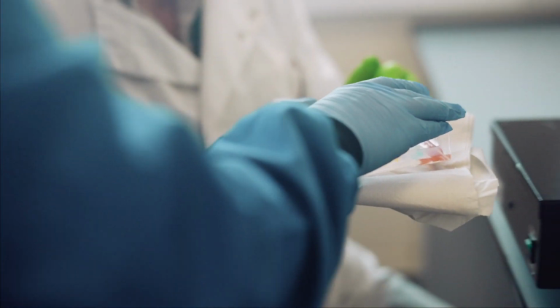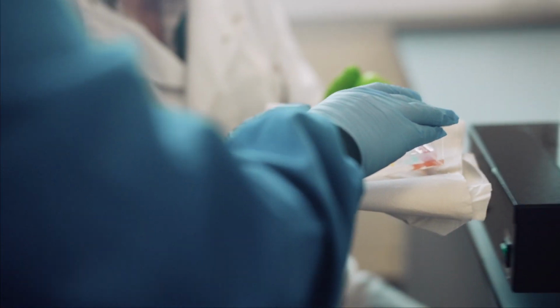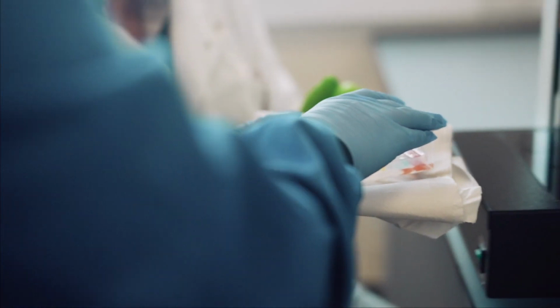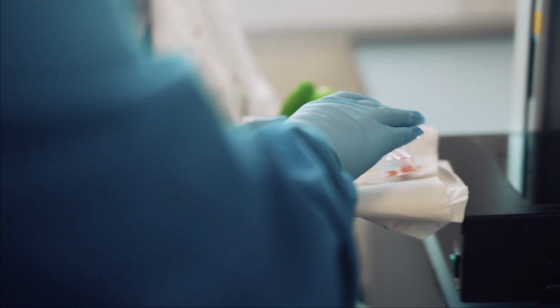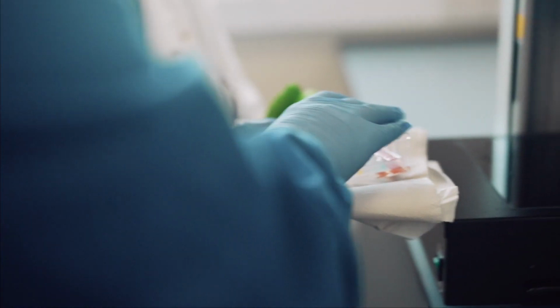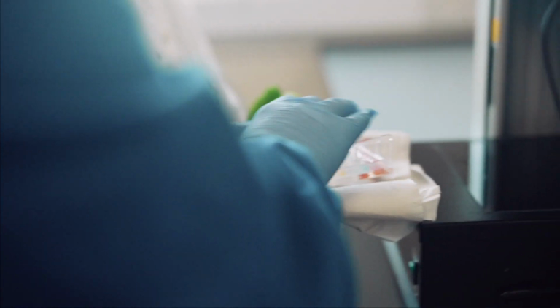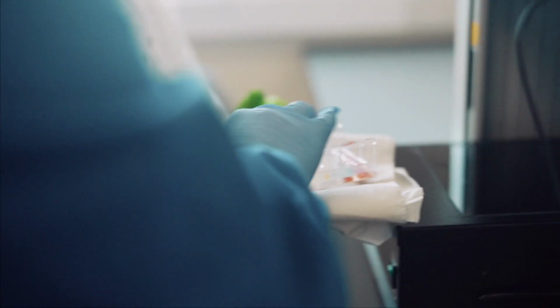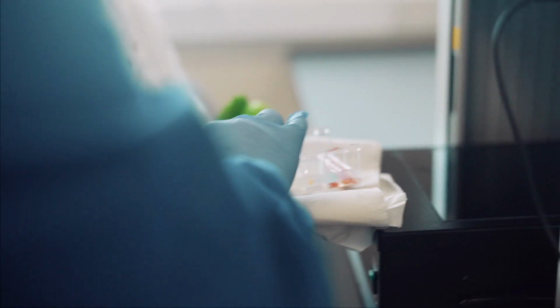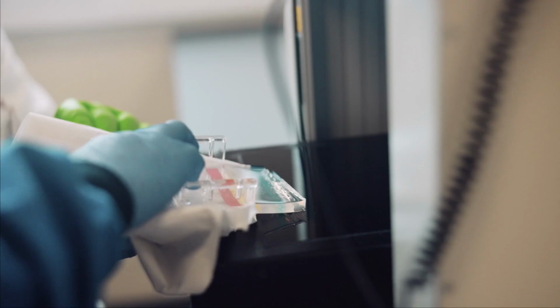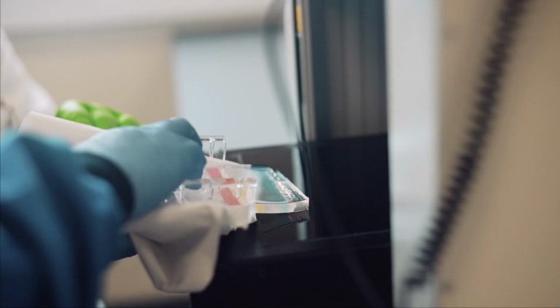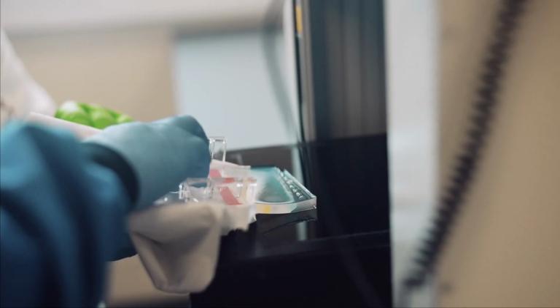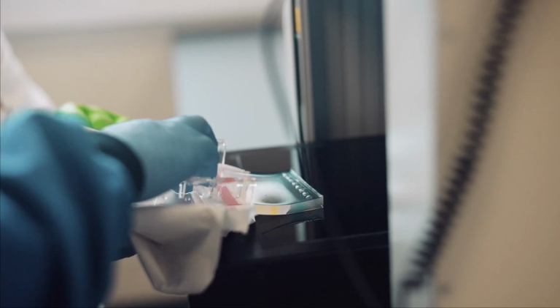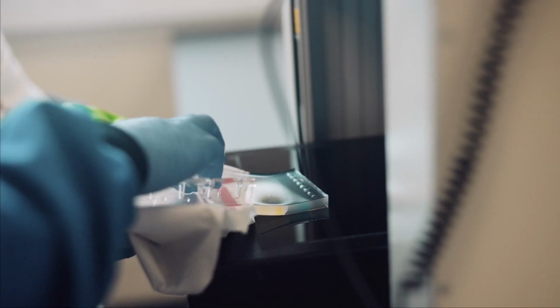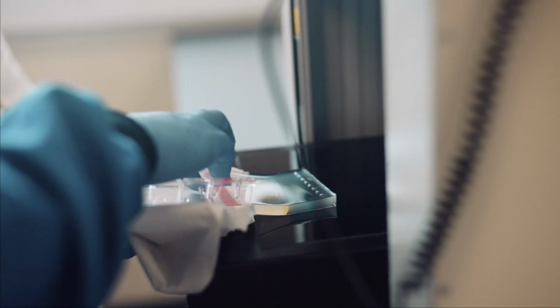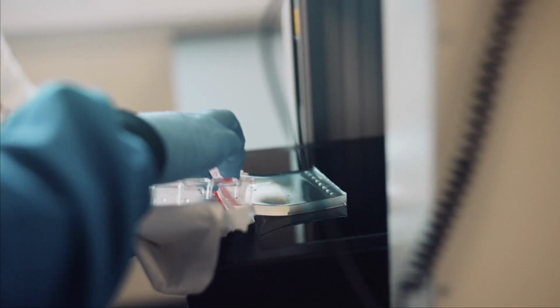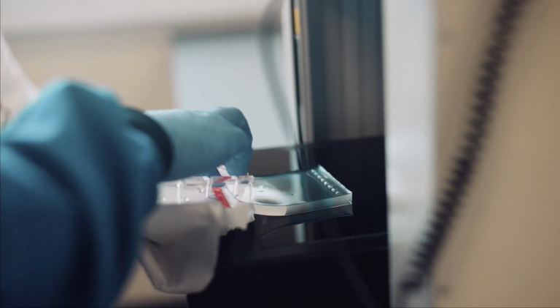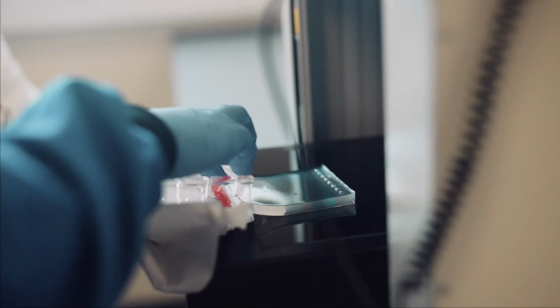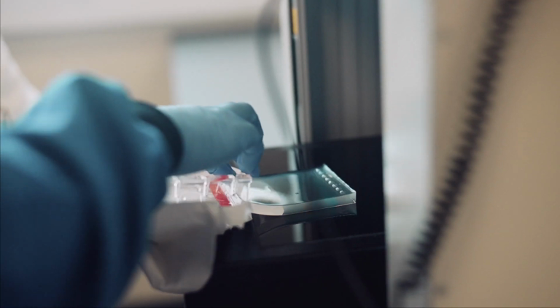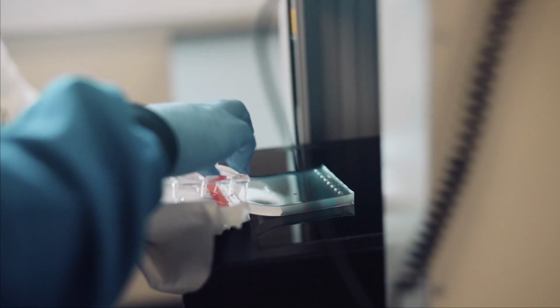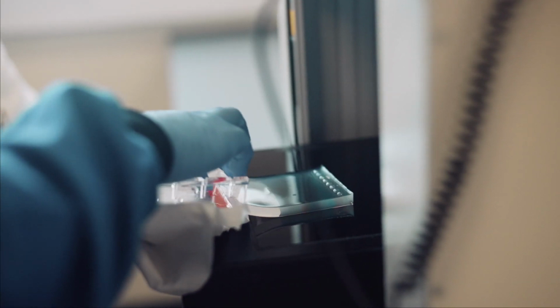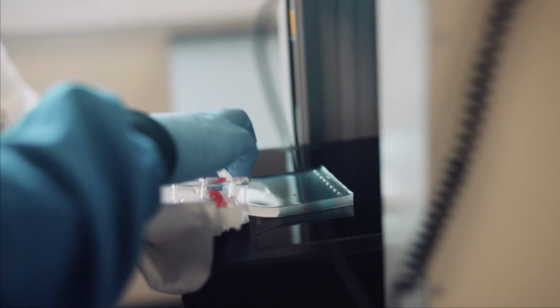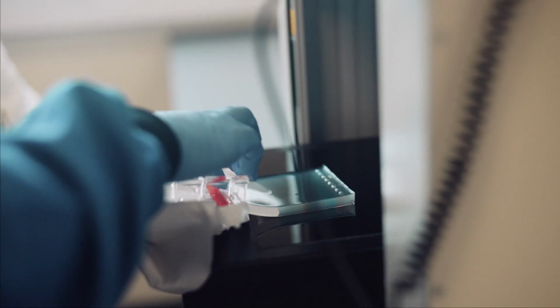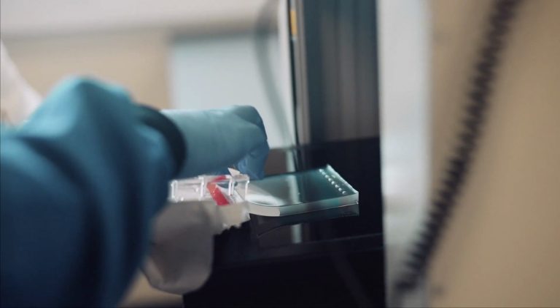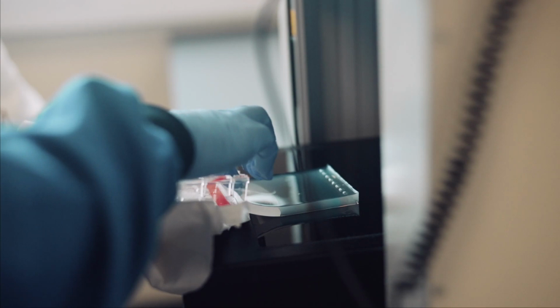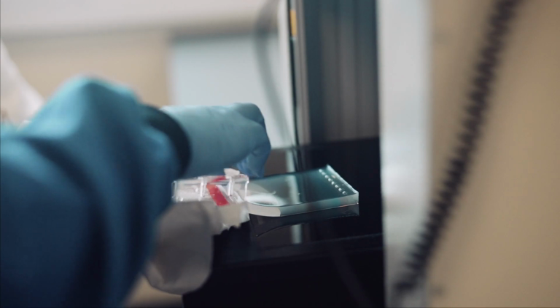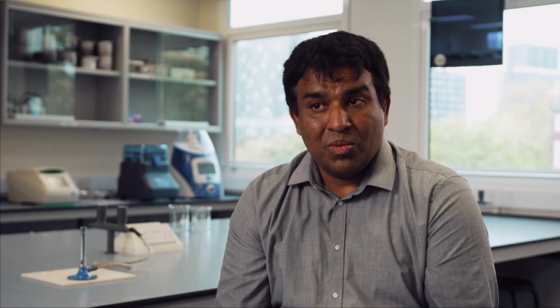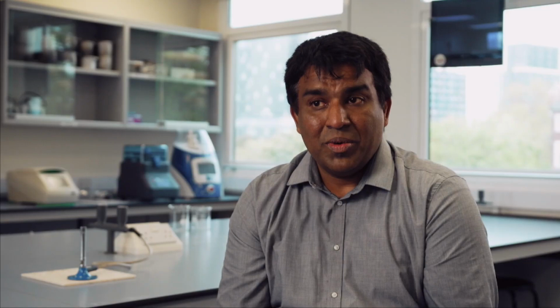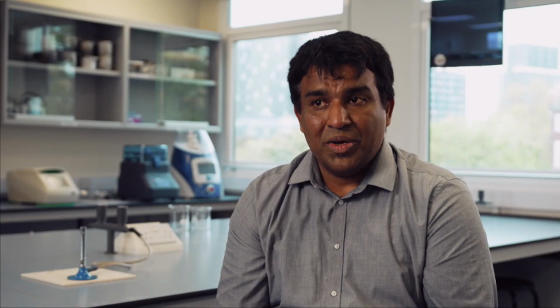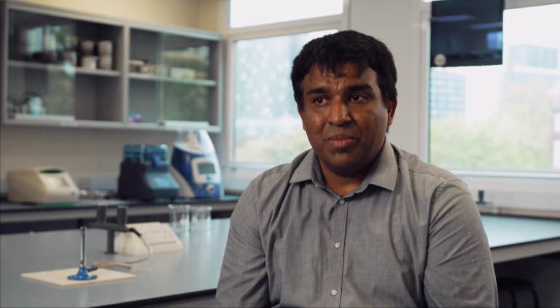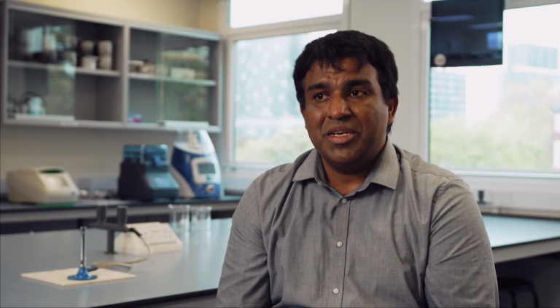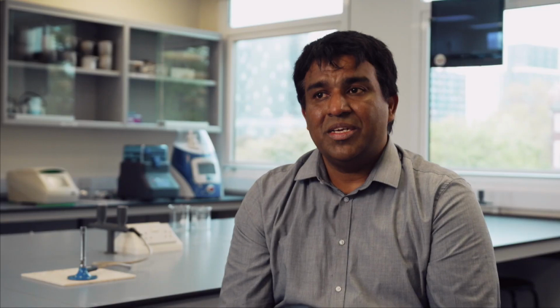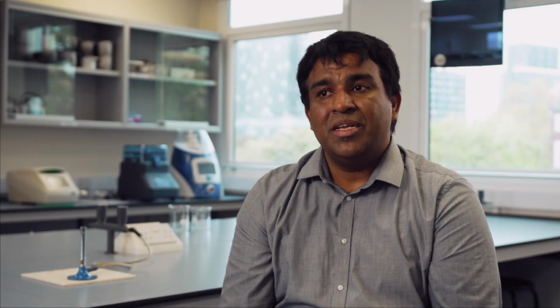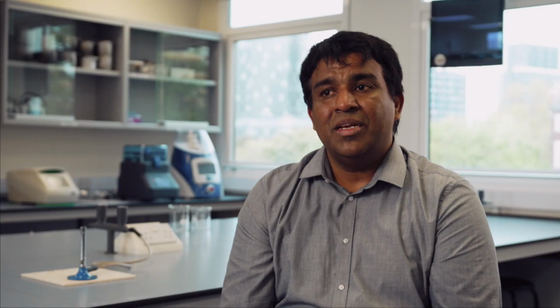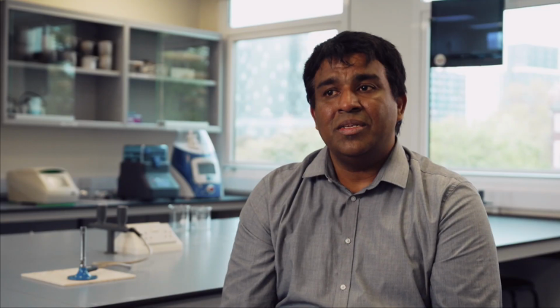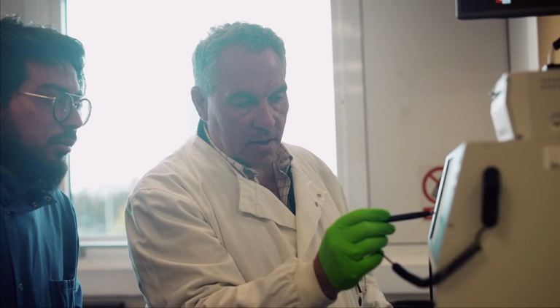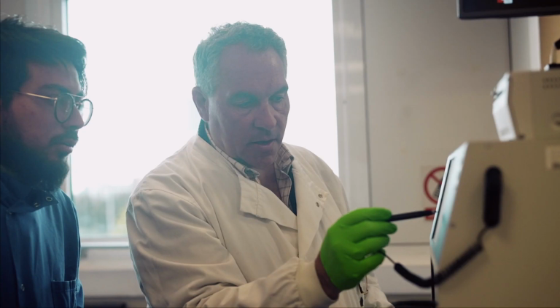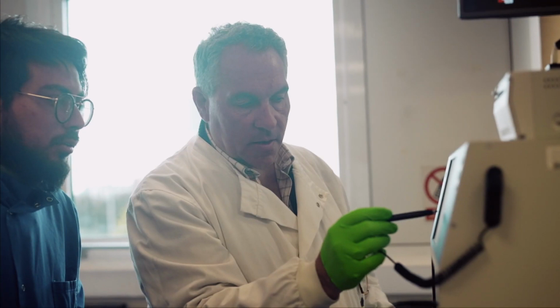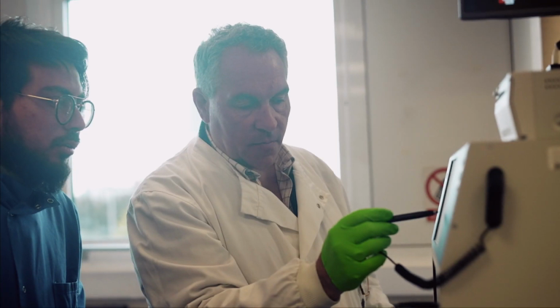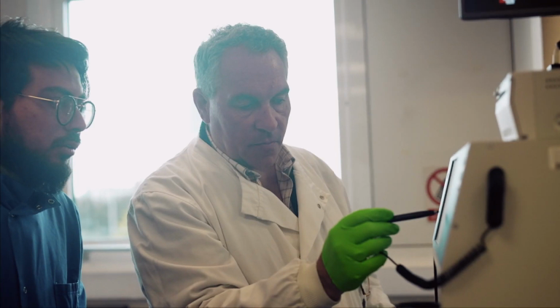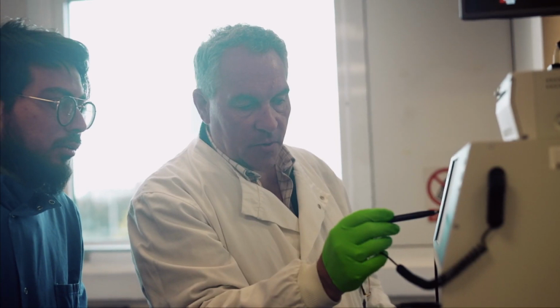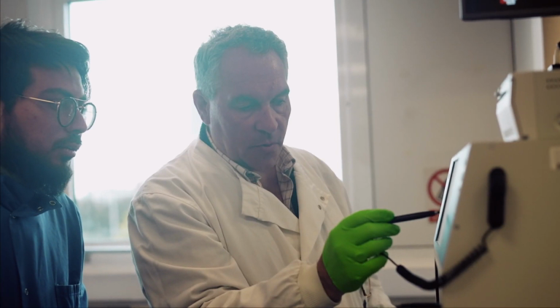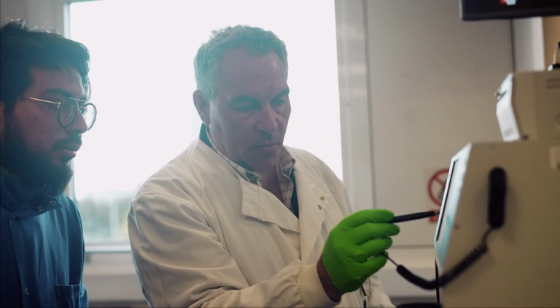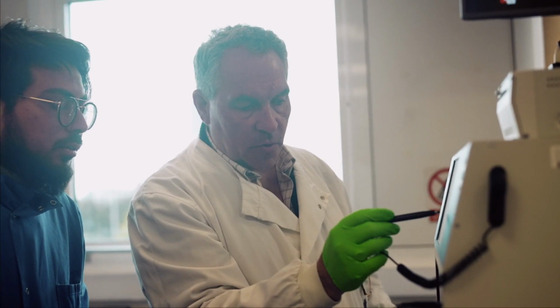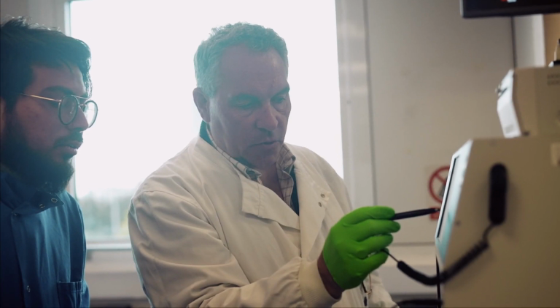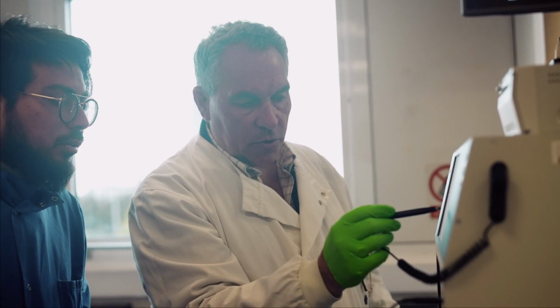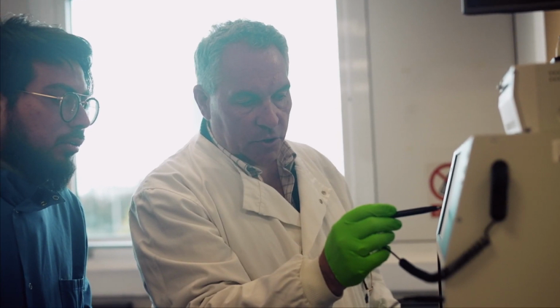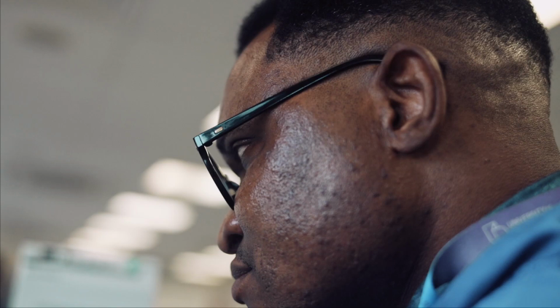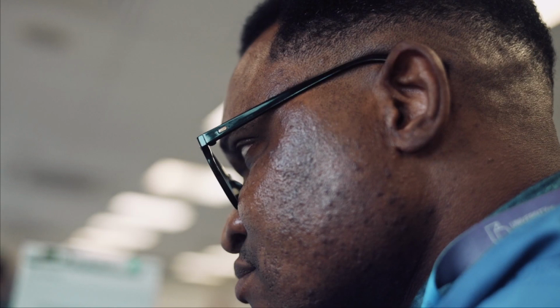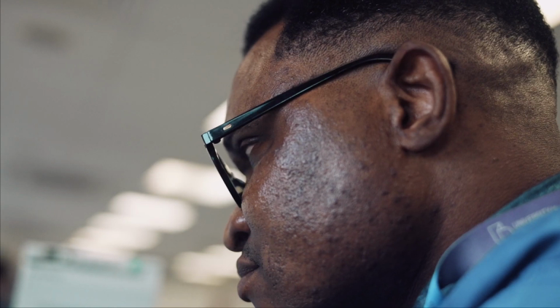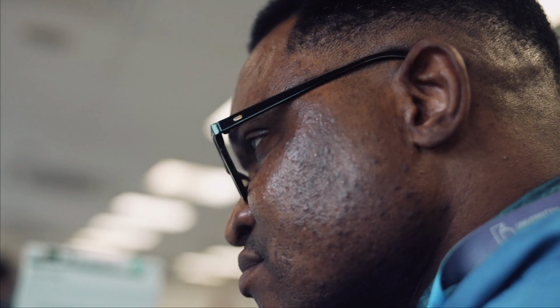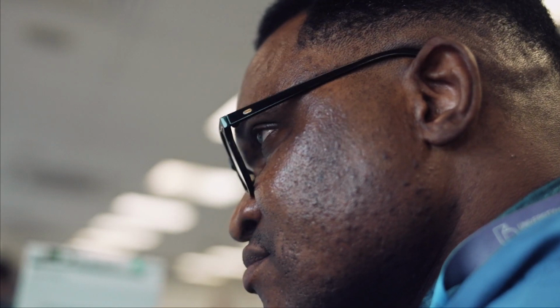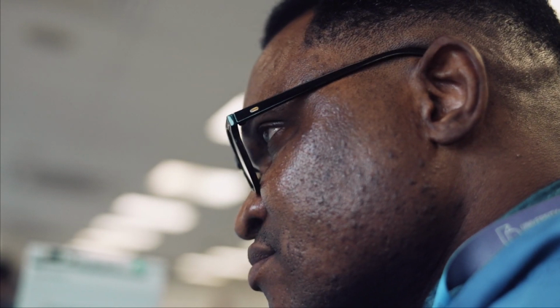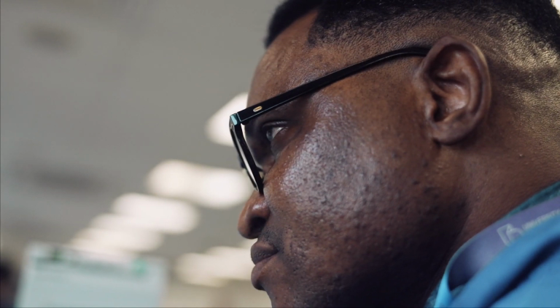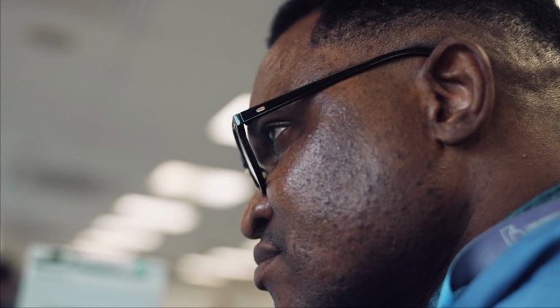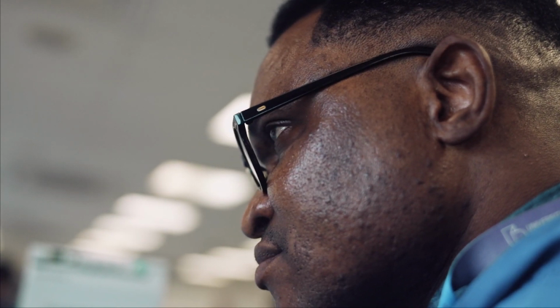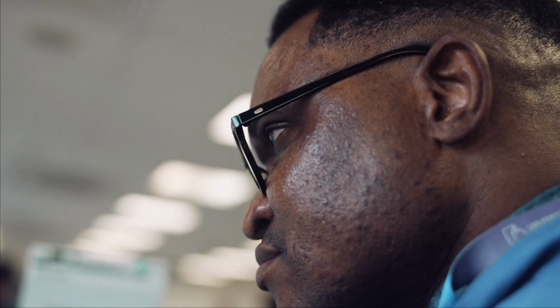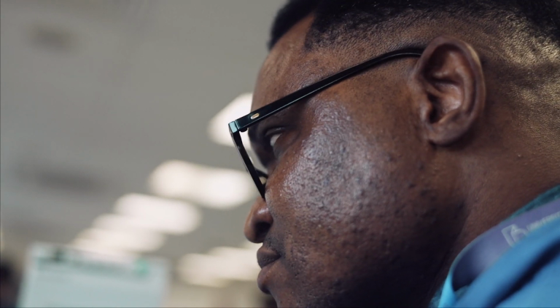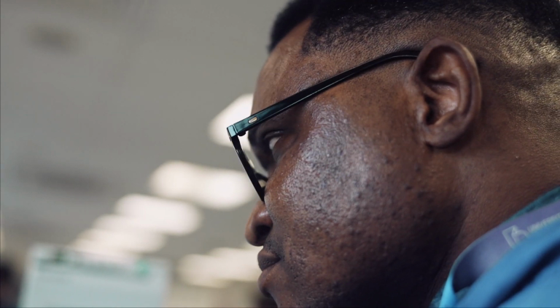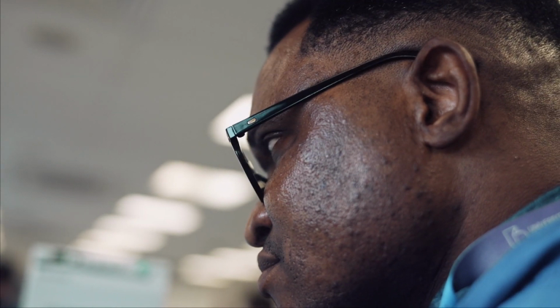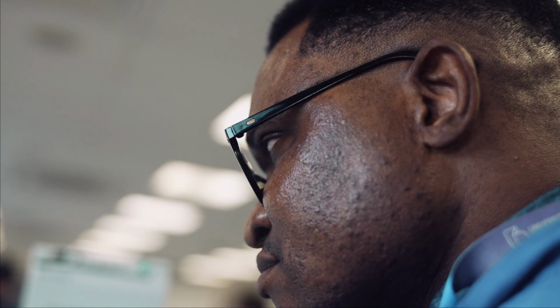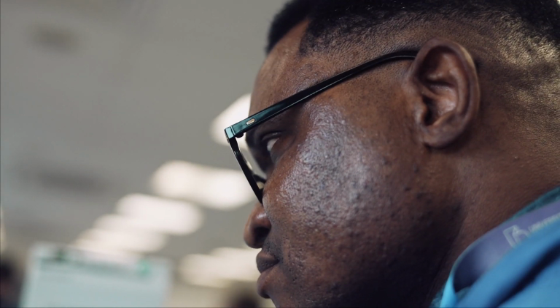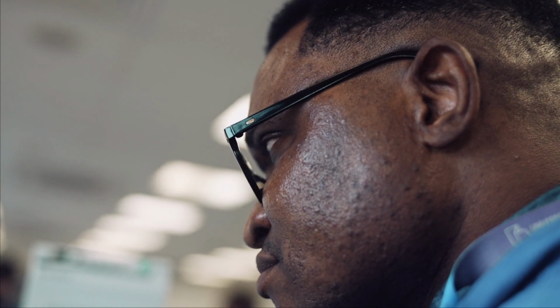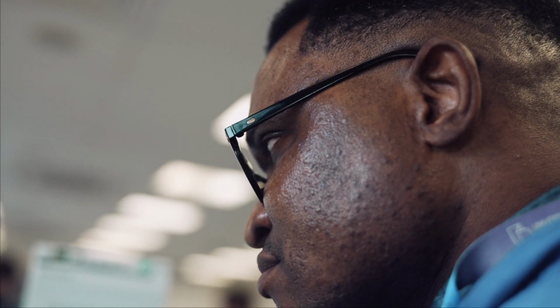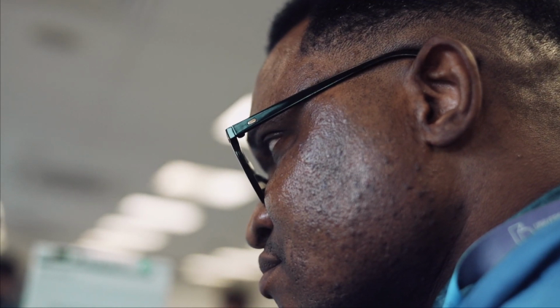Biotechnology is using biological substances or biomaterials and developing new technologies using those materials.